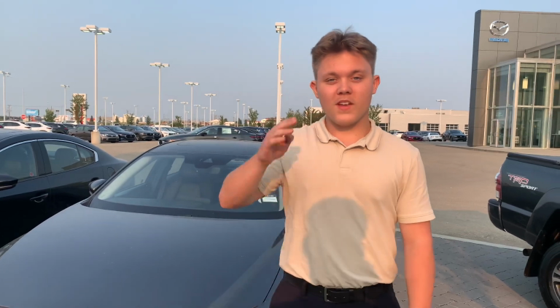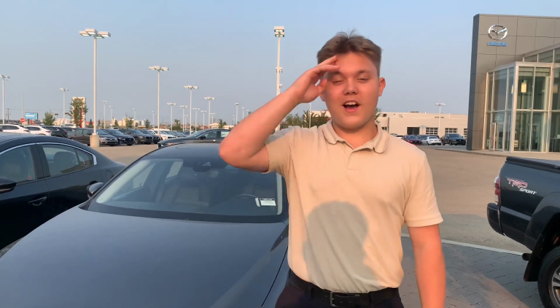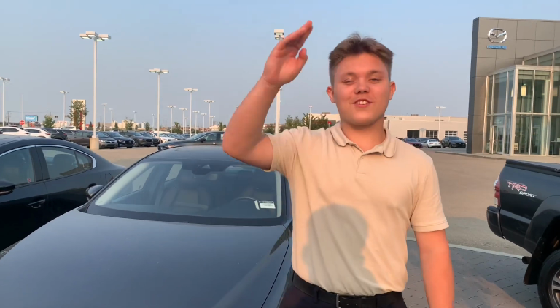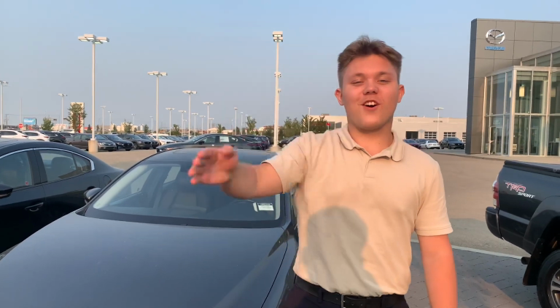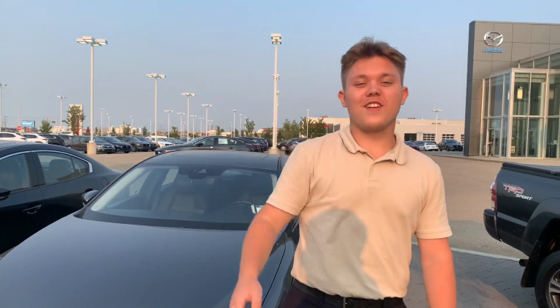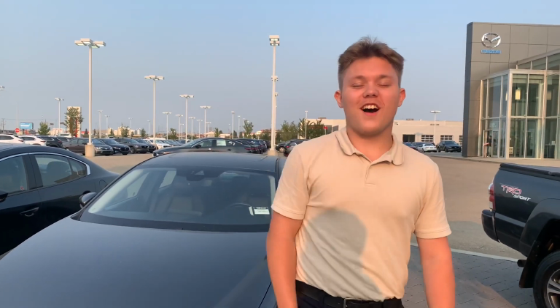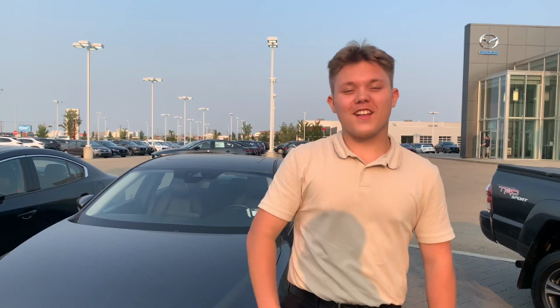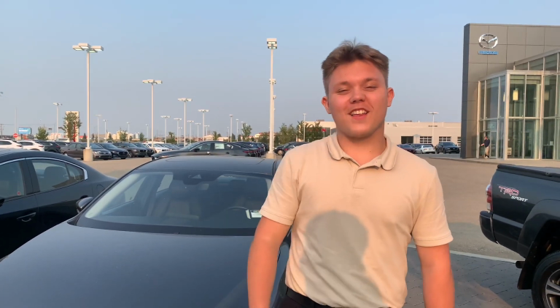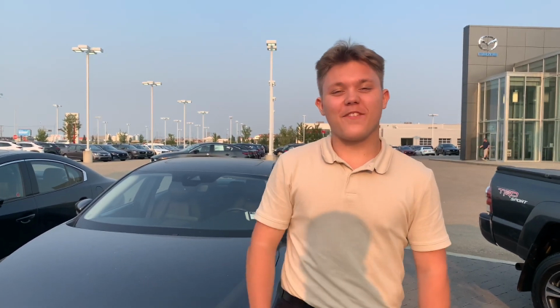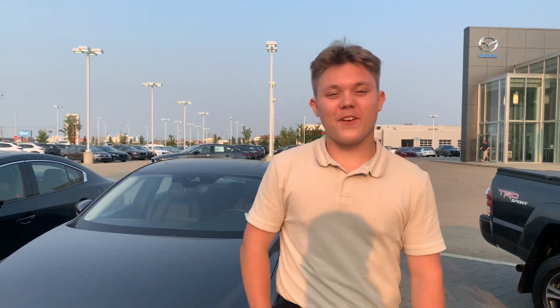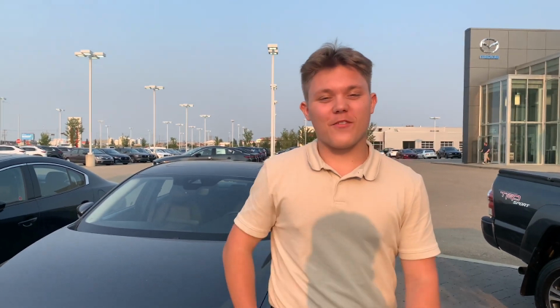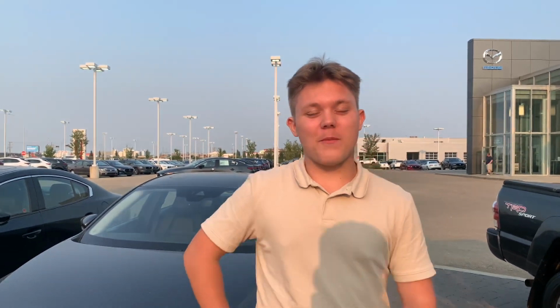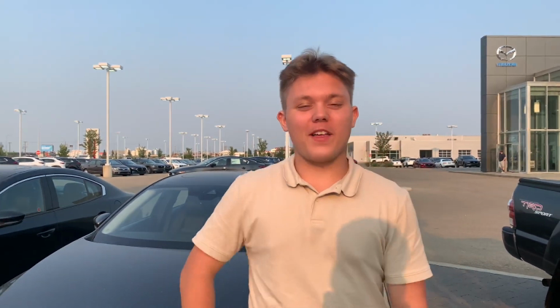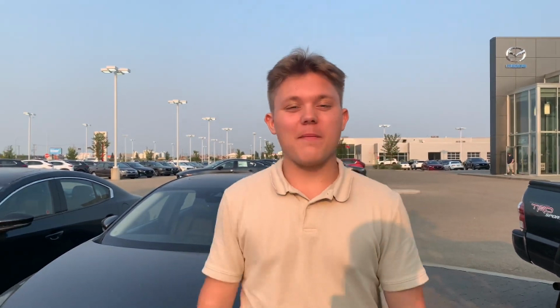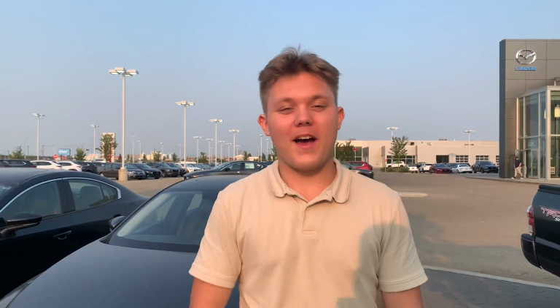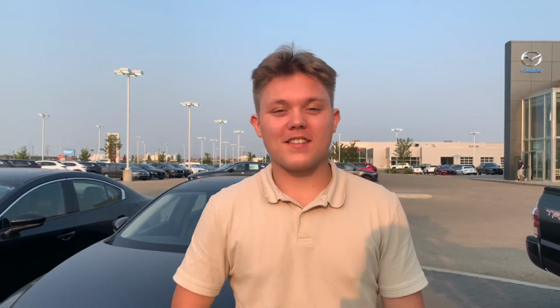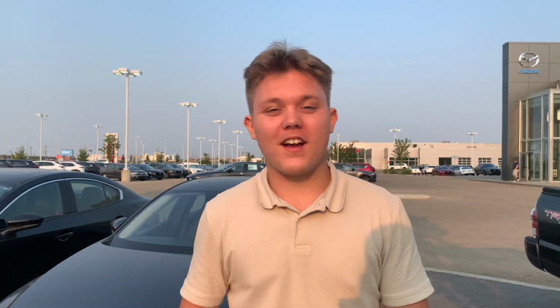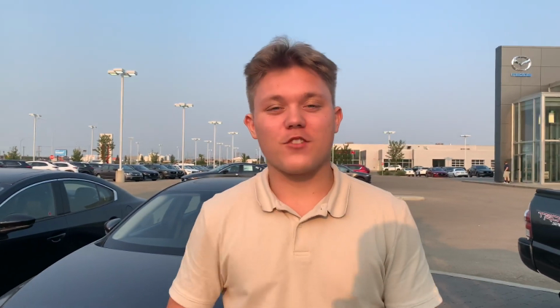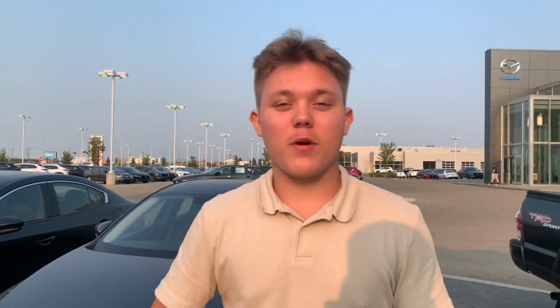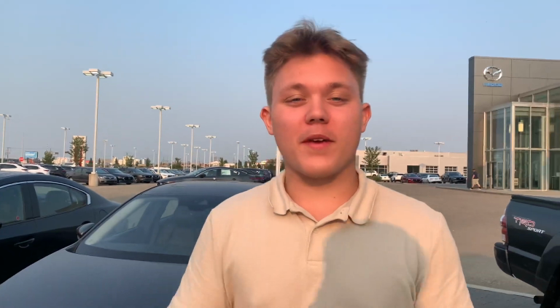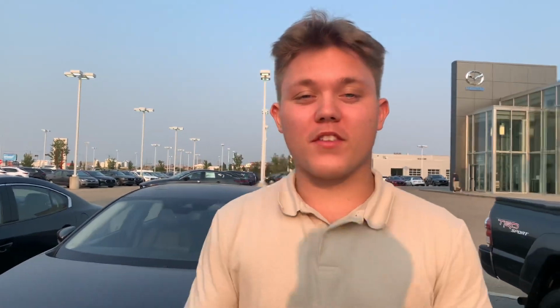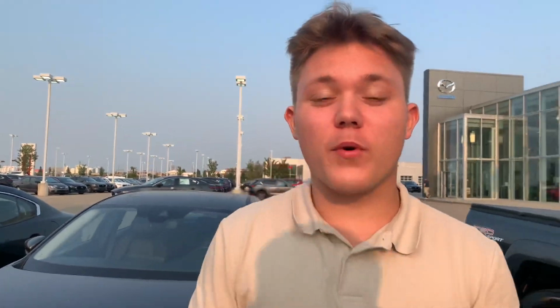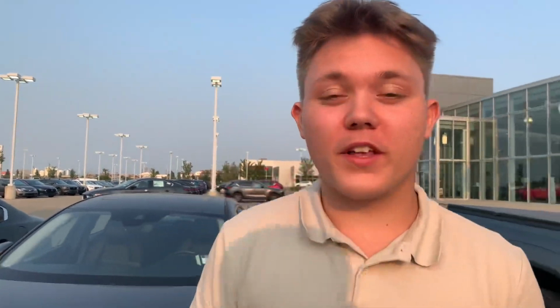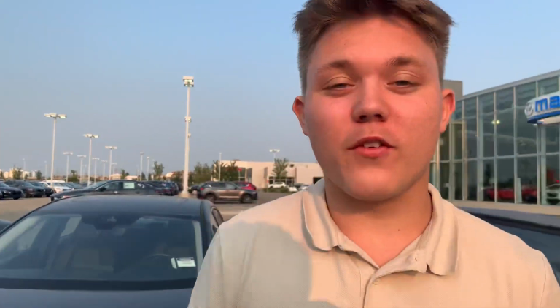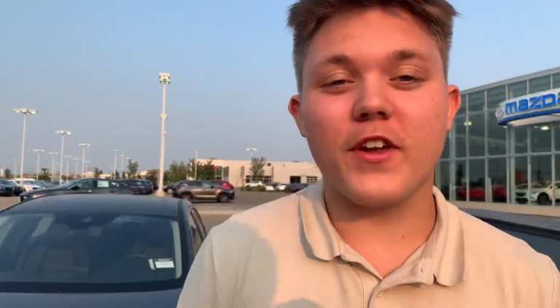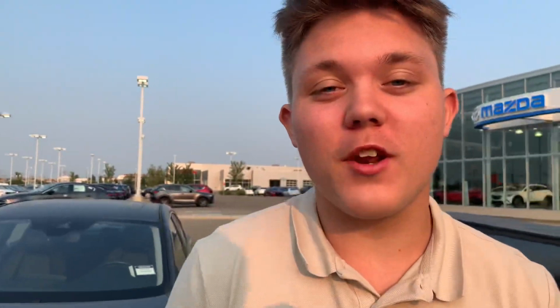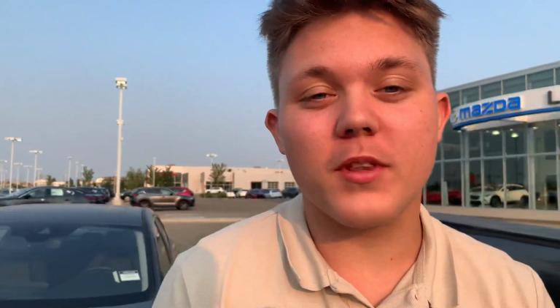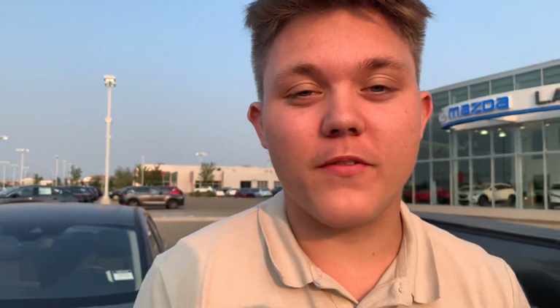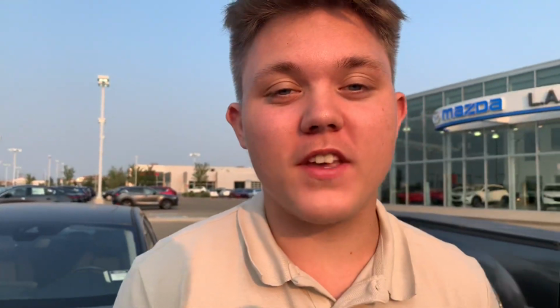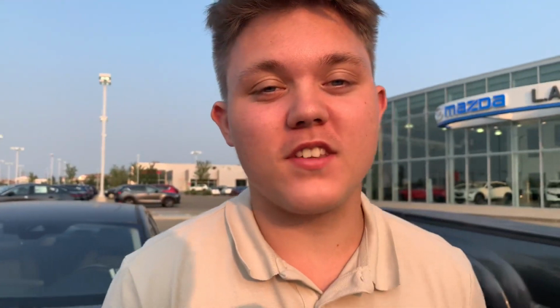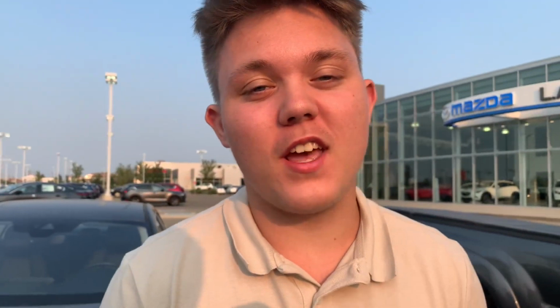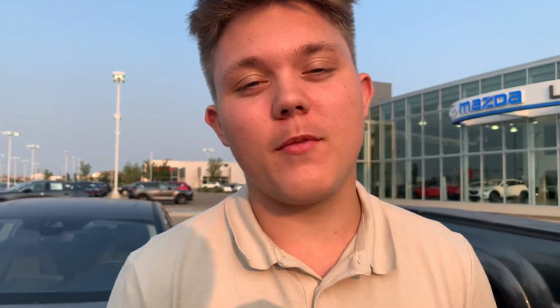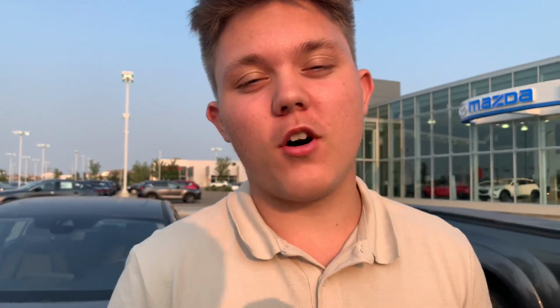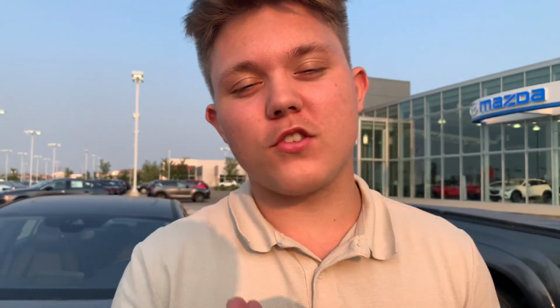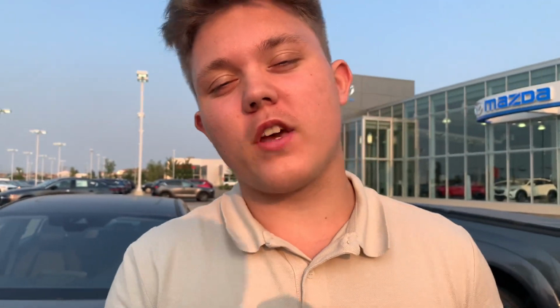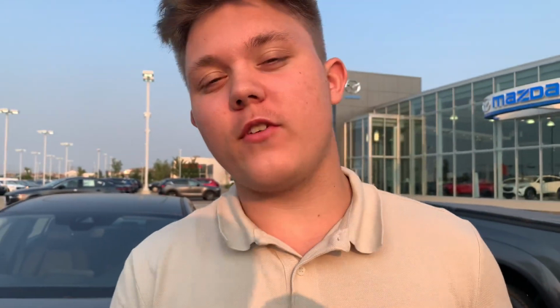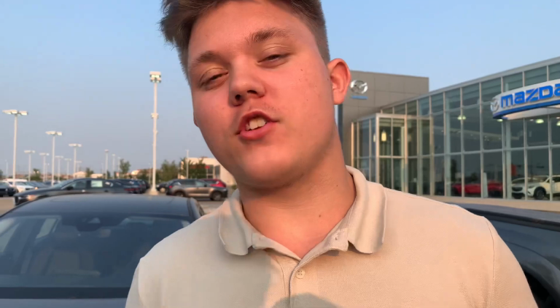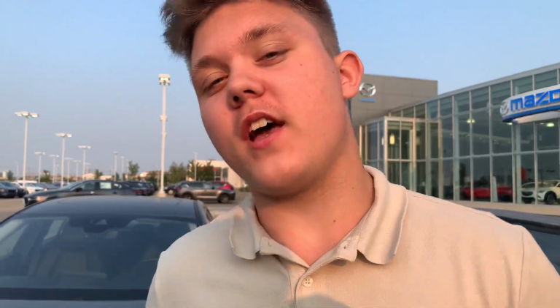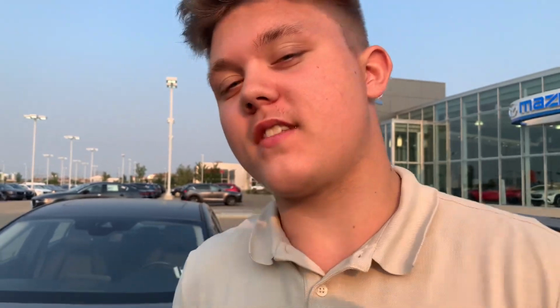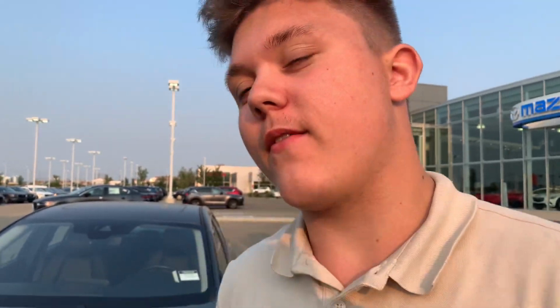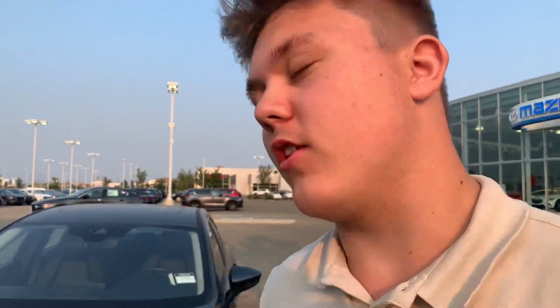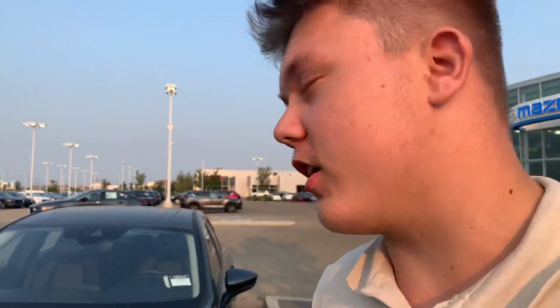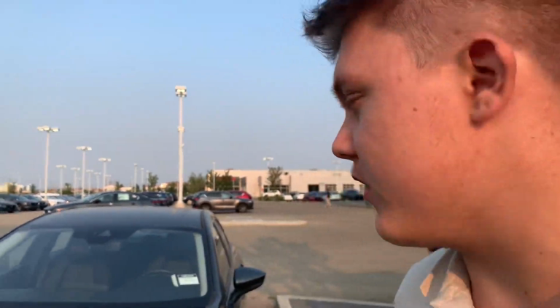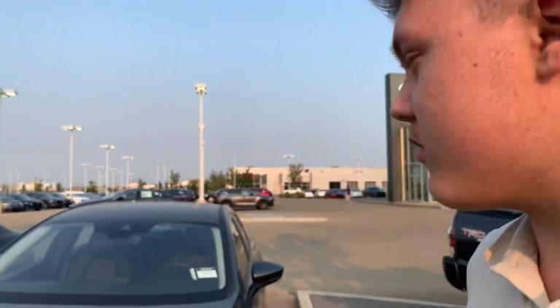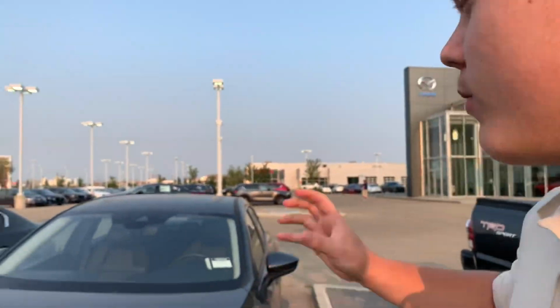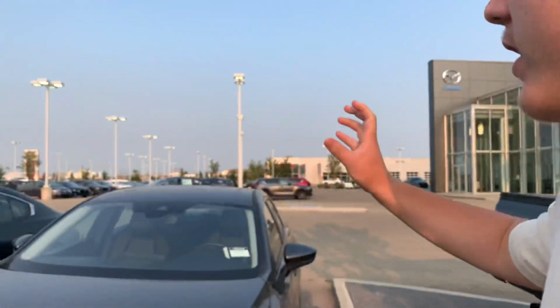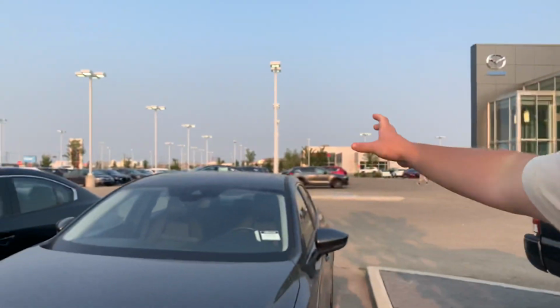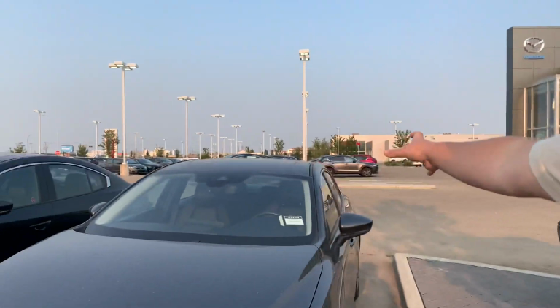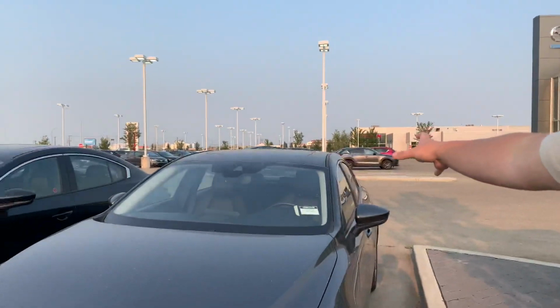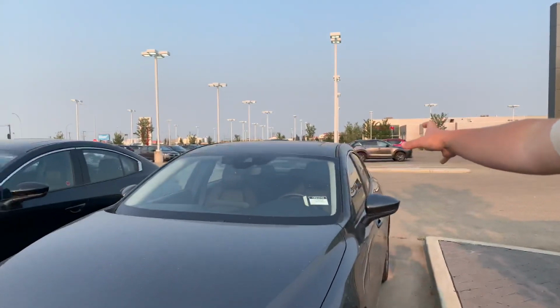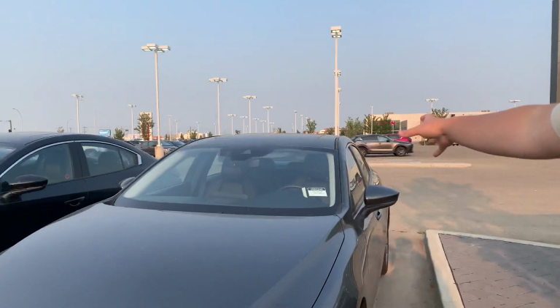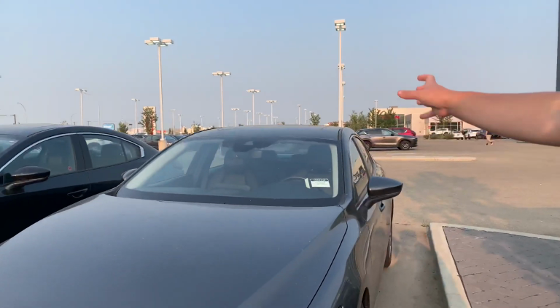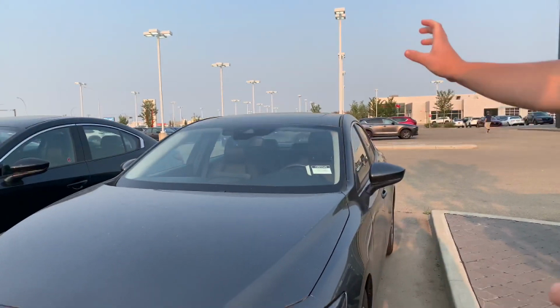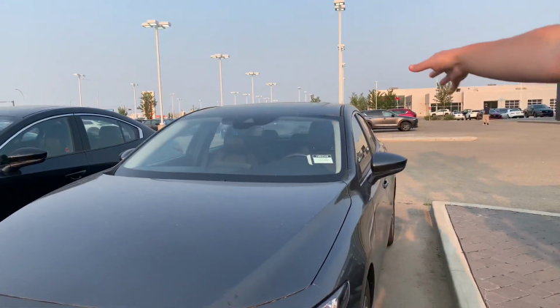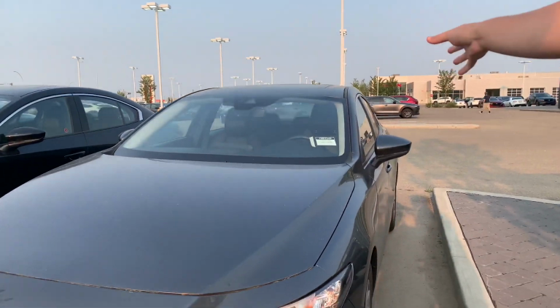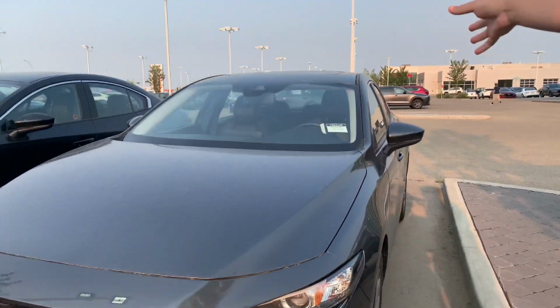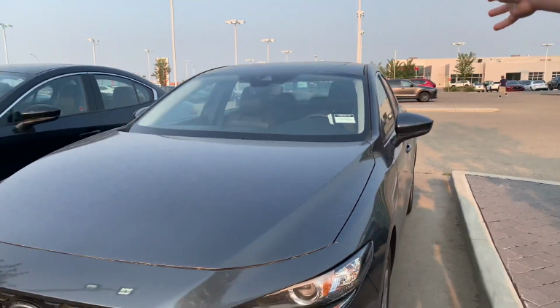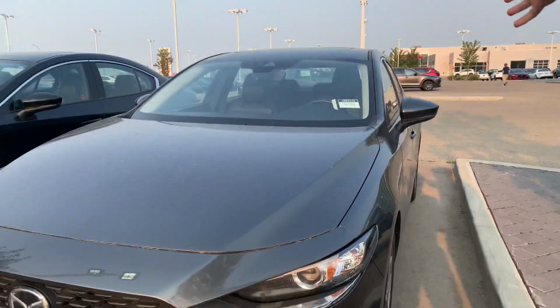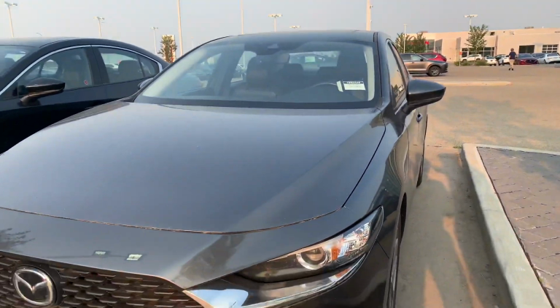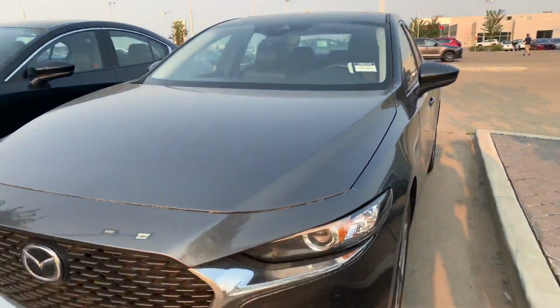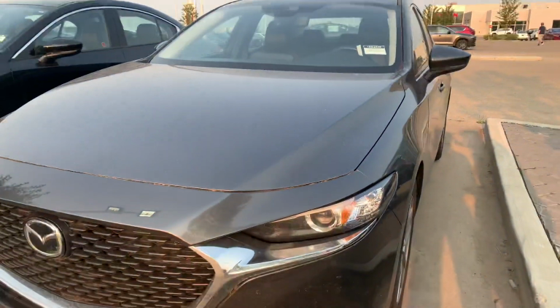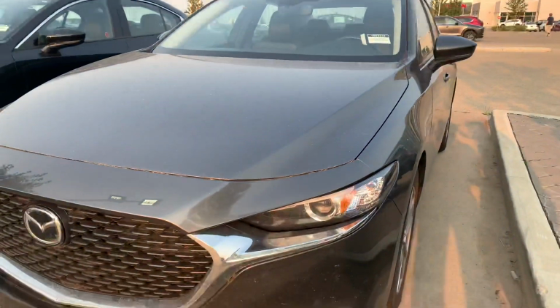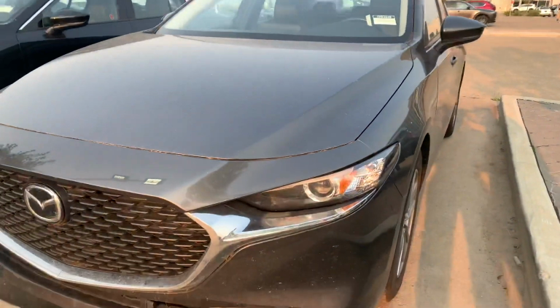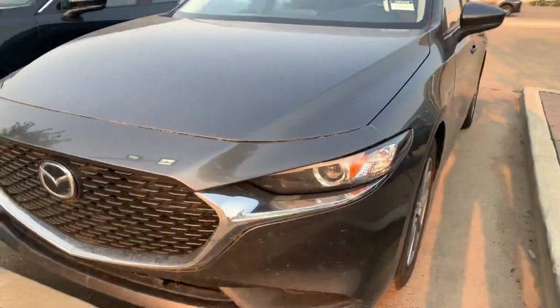How's it going, Don? It's Leif here from LA Mazda. I just want to make this quick little video to put a face to the name and also give you a chance to have a look at this 2019 Mazda 3 GSL.